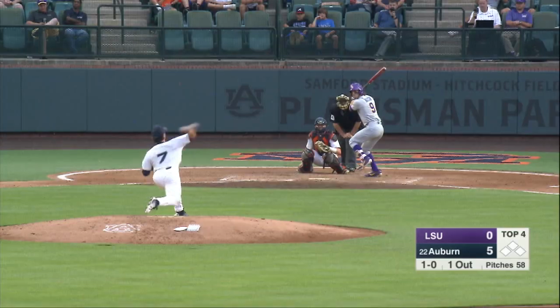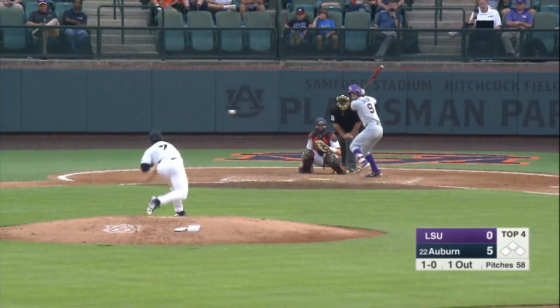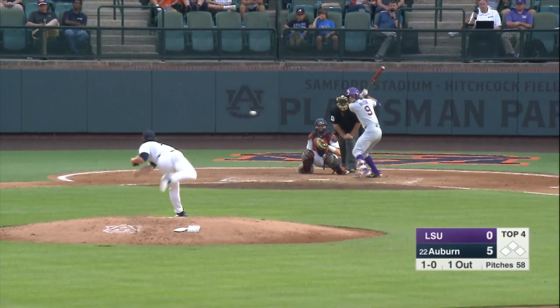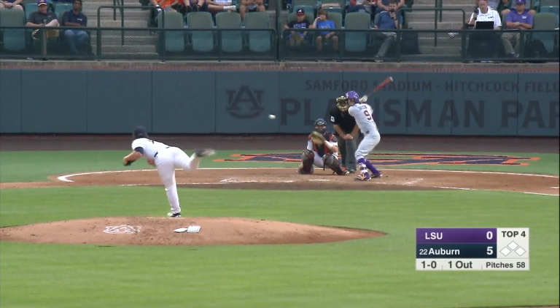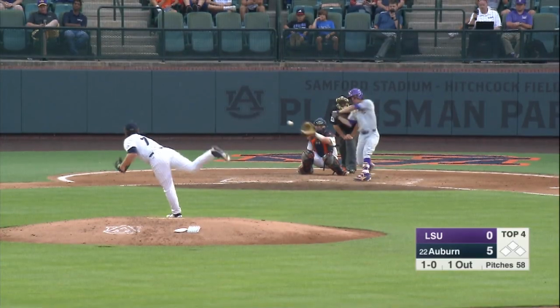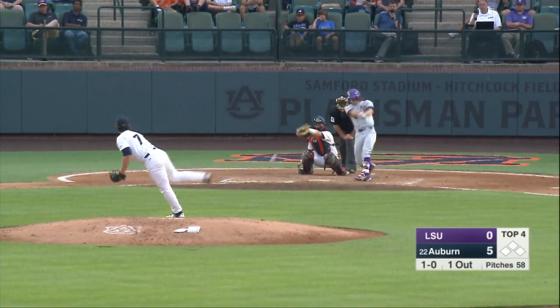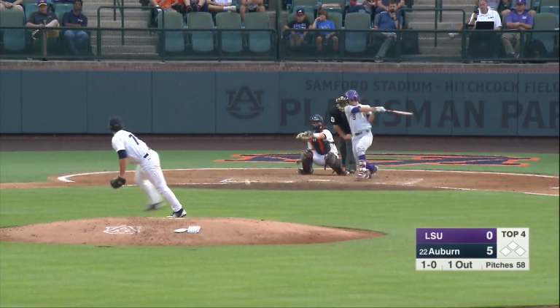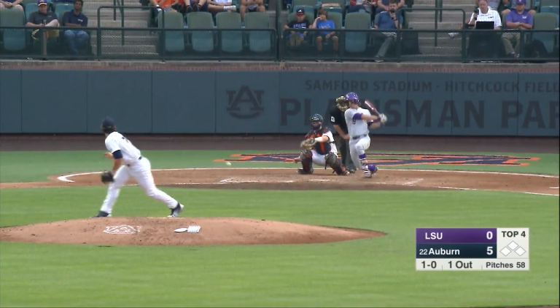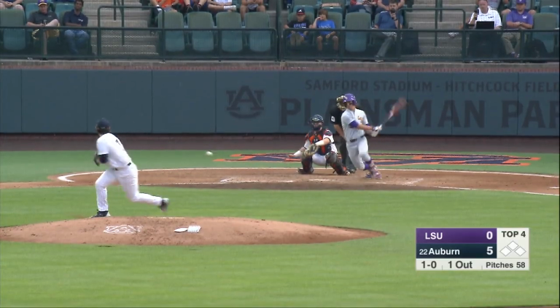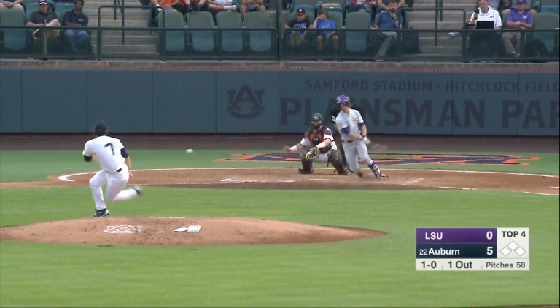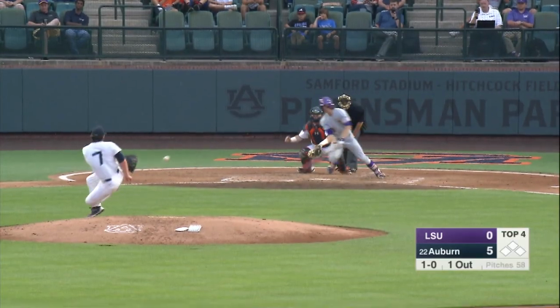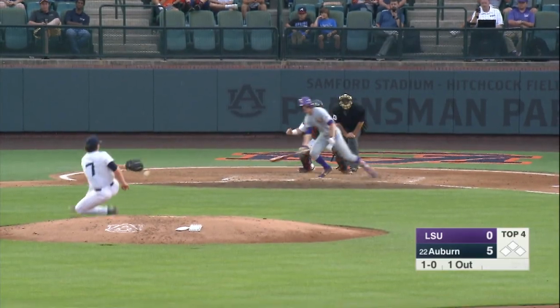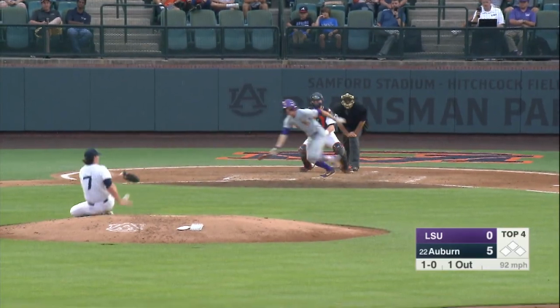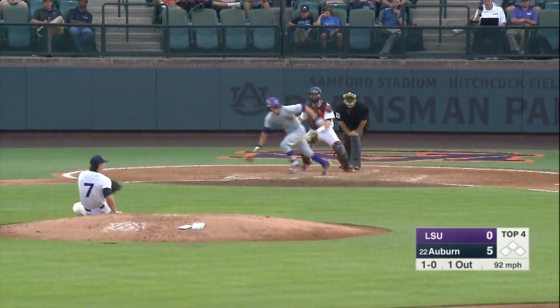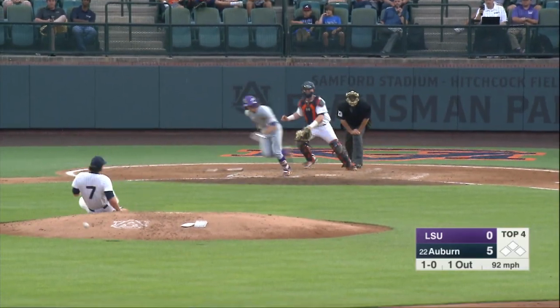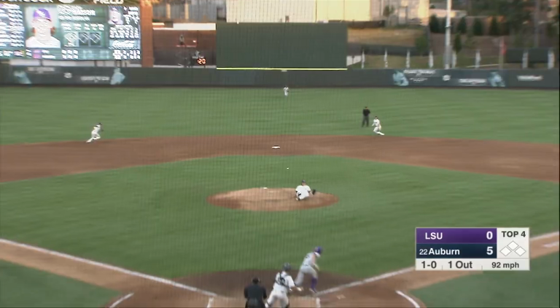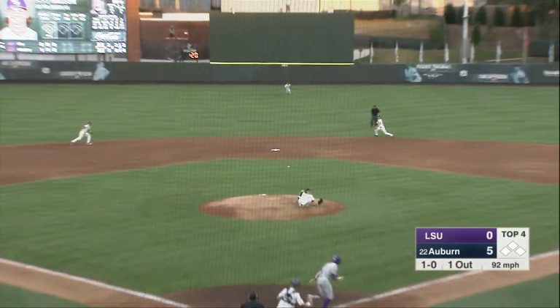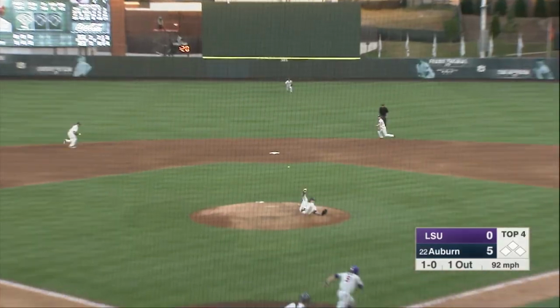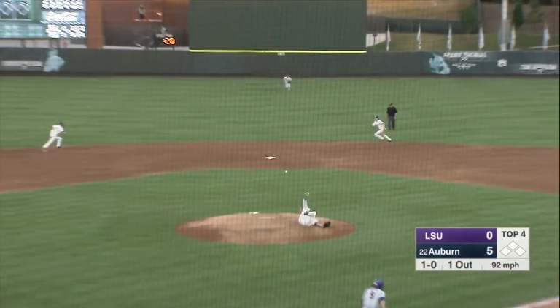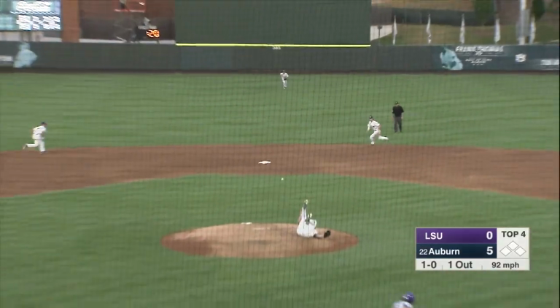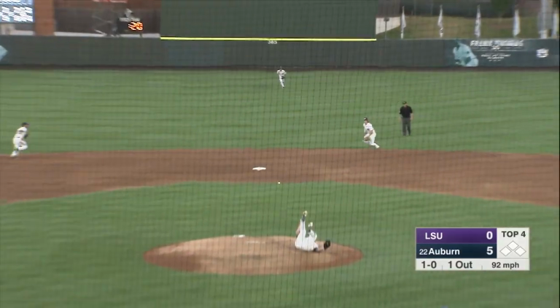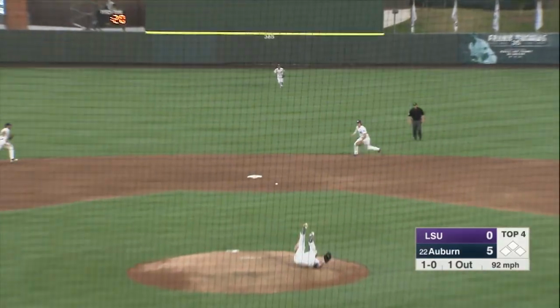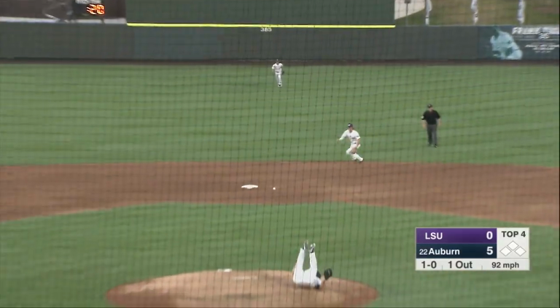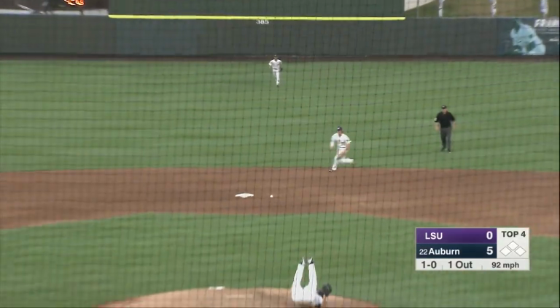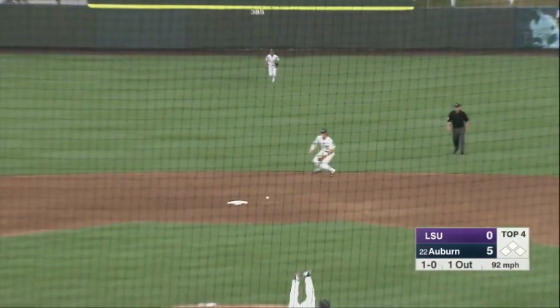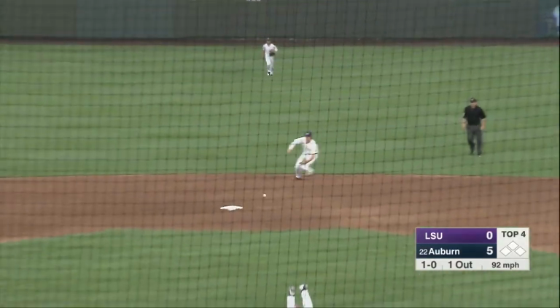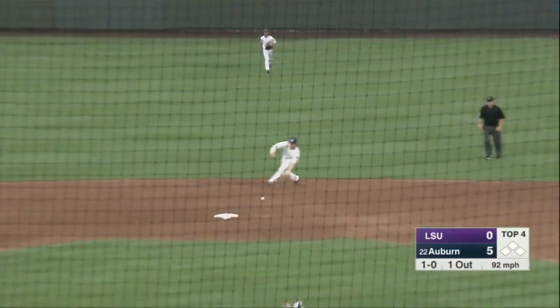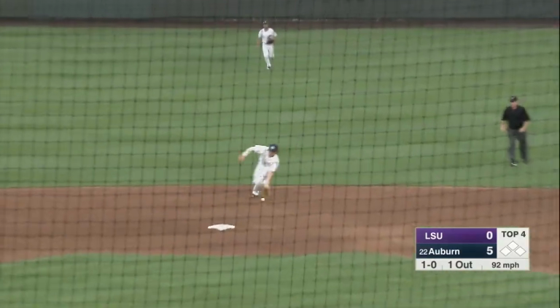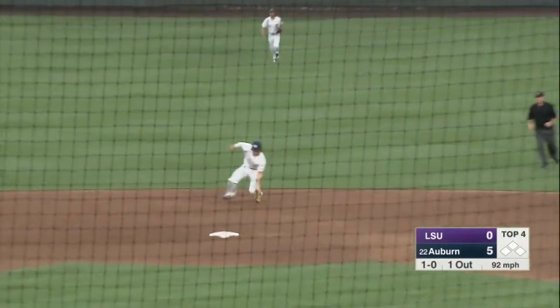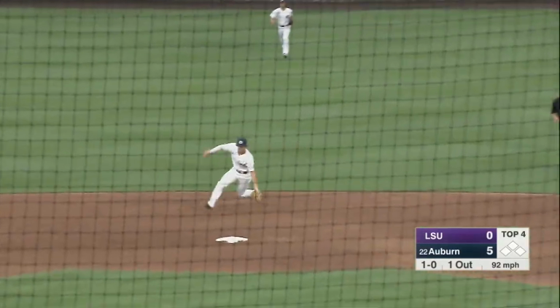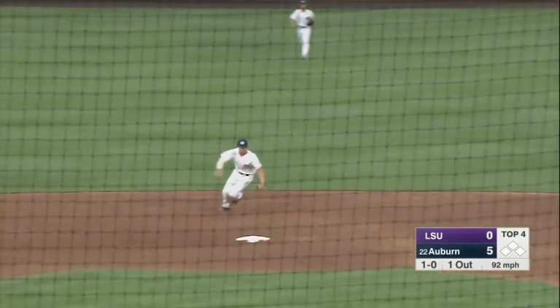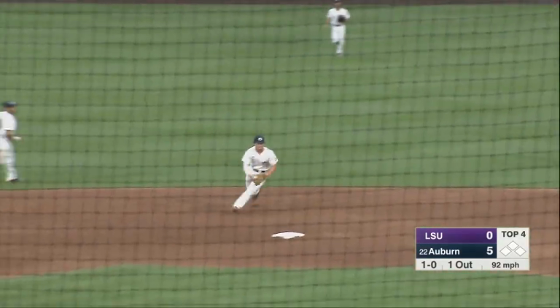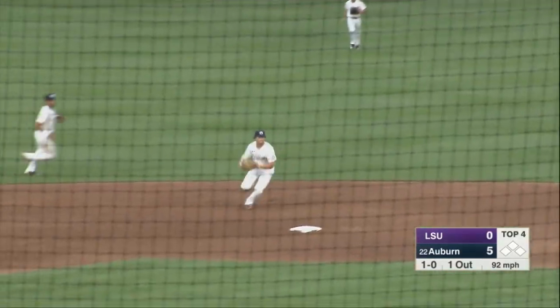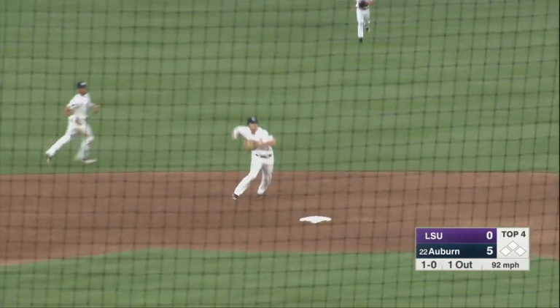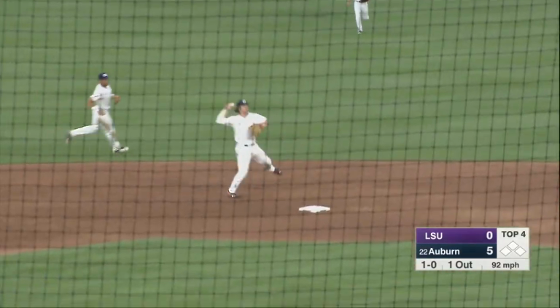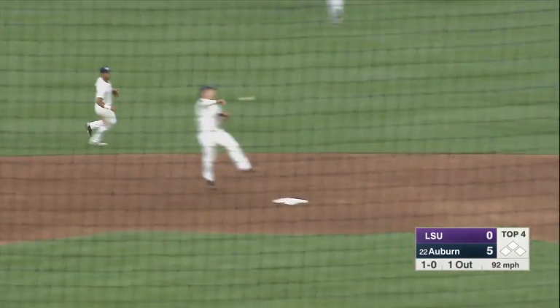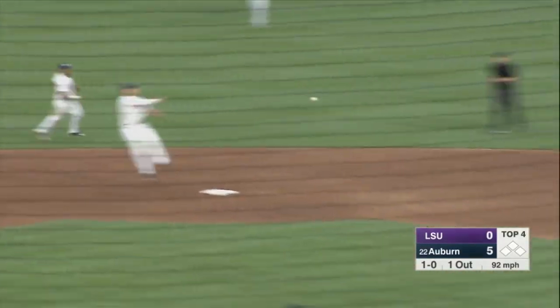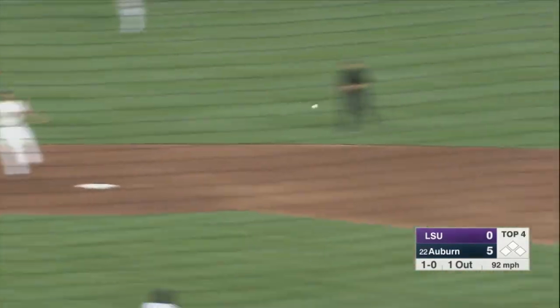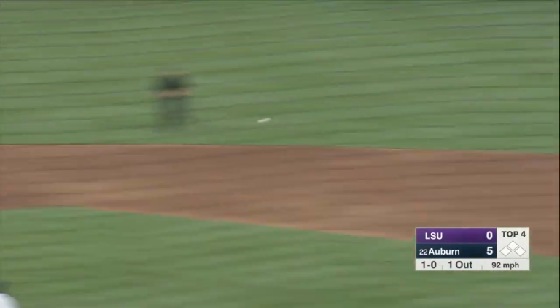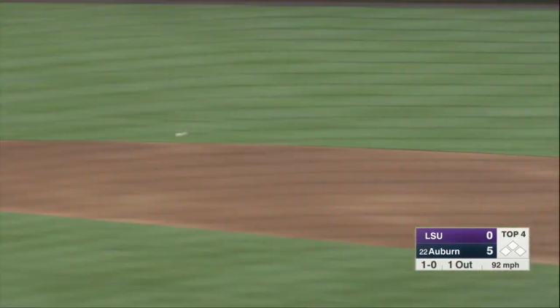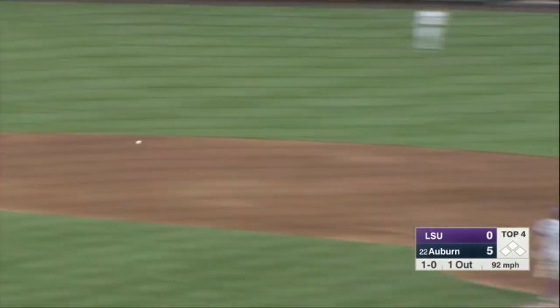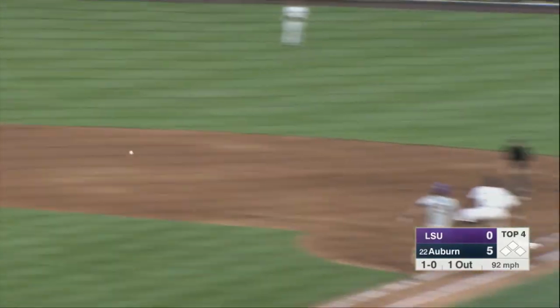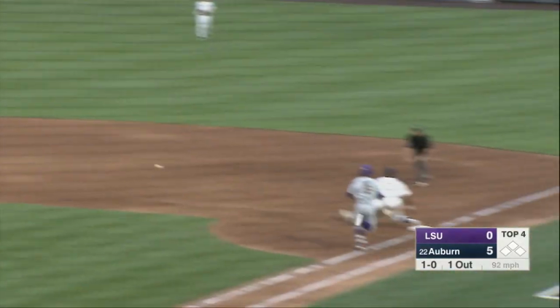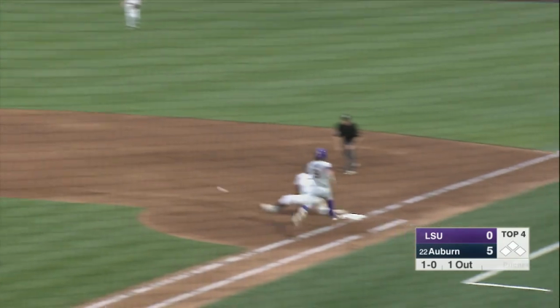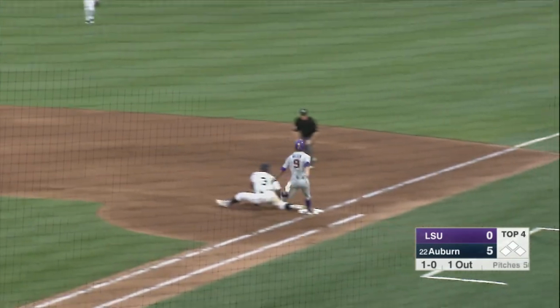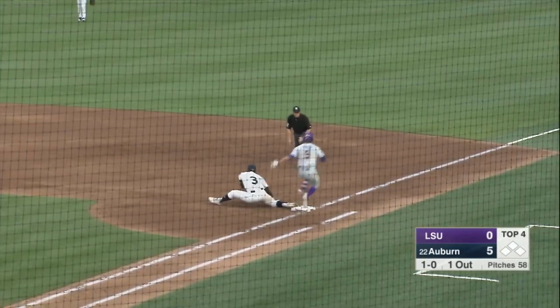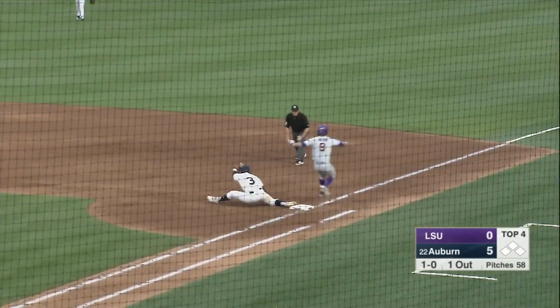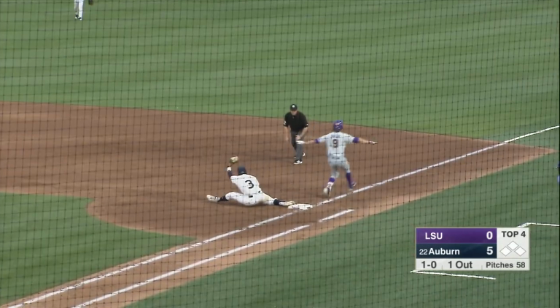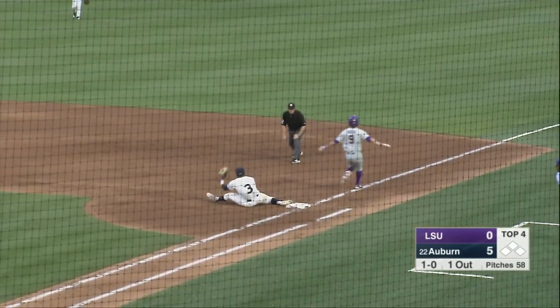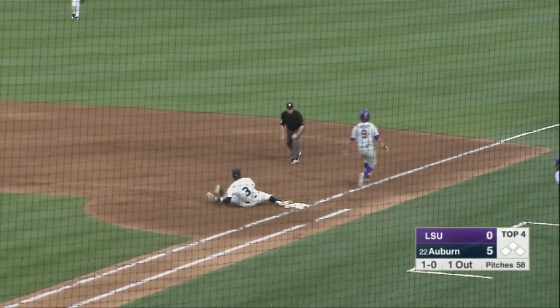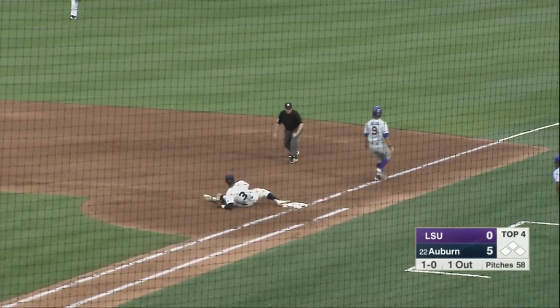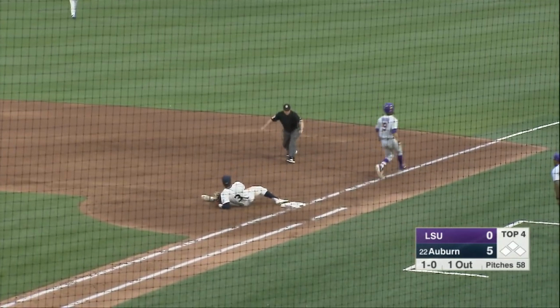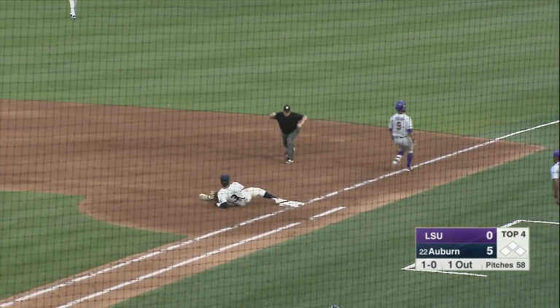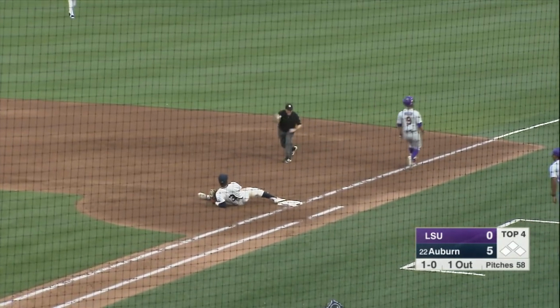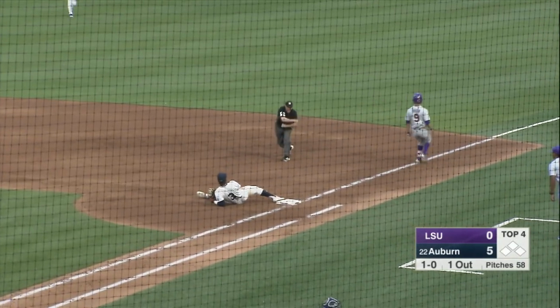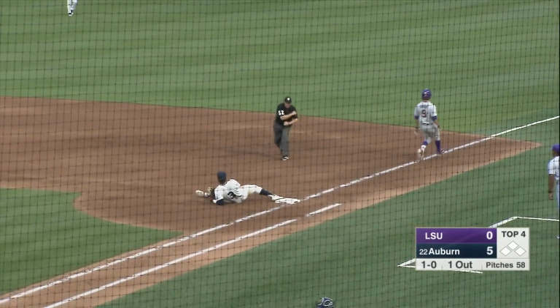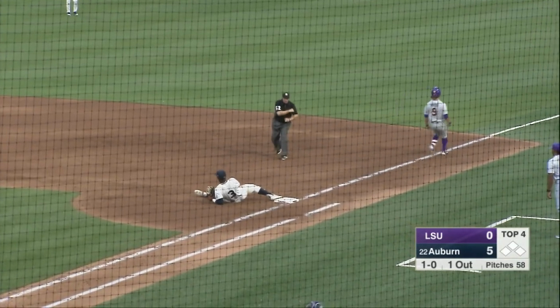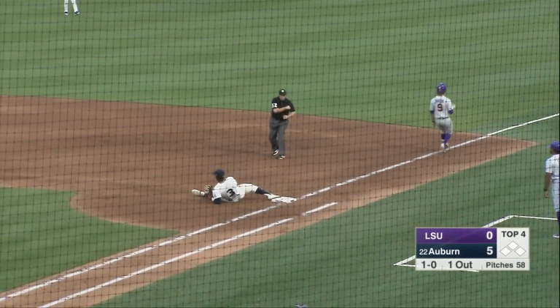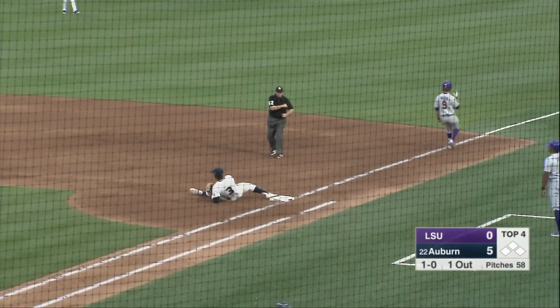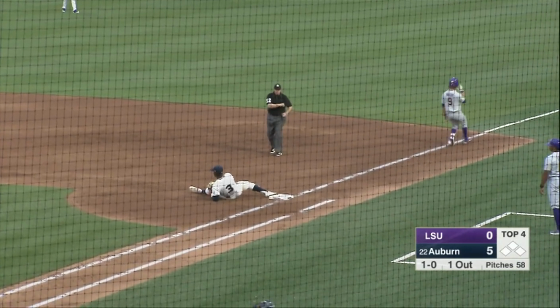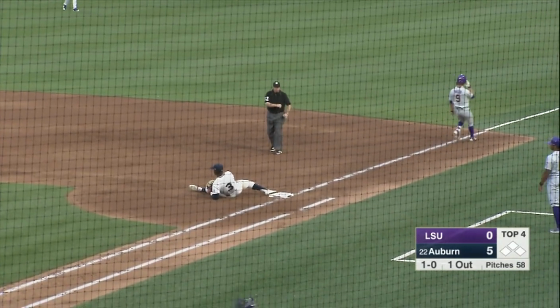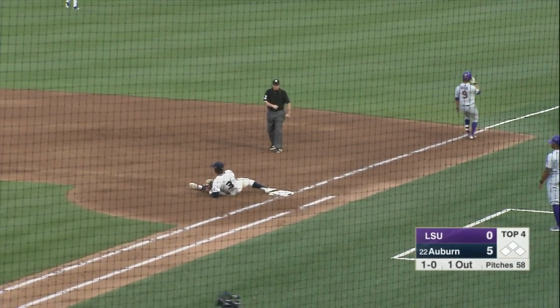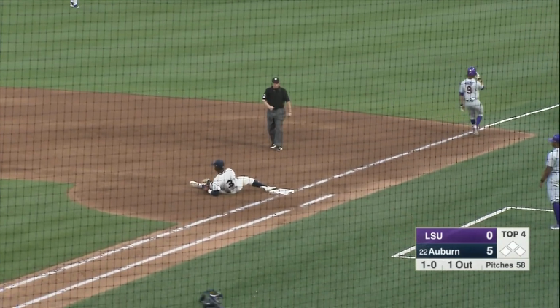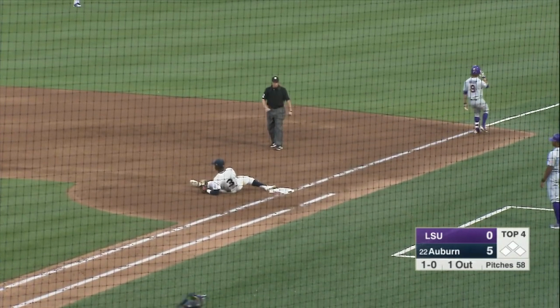1-0. Ground ball up the middle, Jarvis to the bag. It's second to first. Out at first.